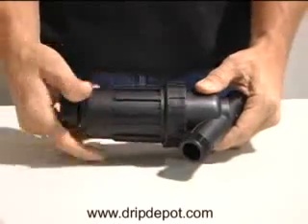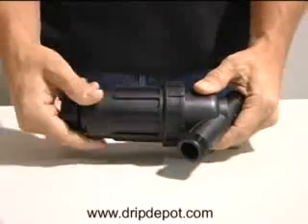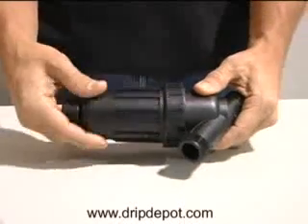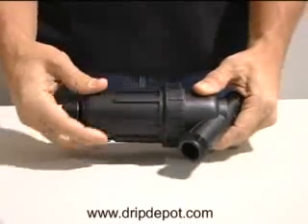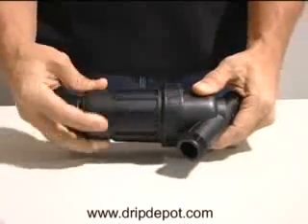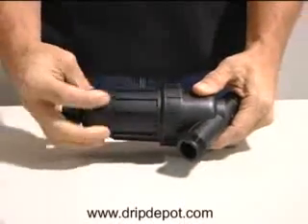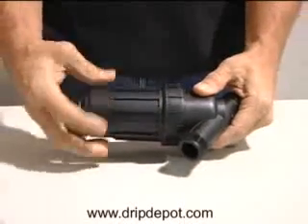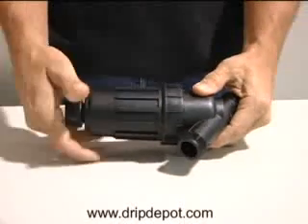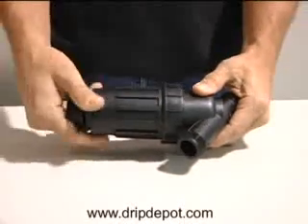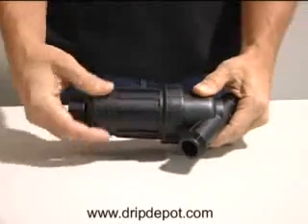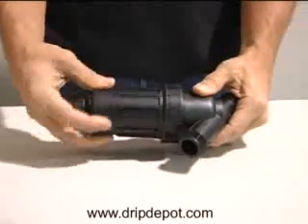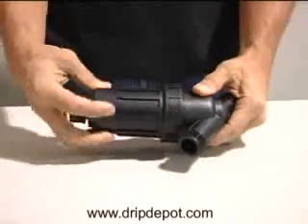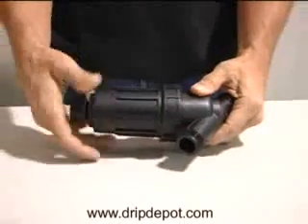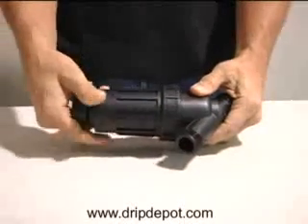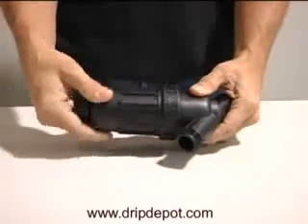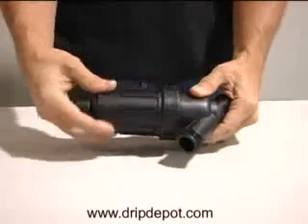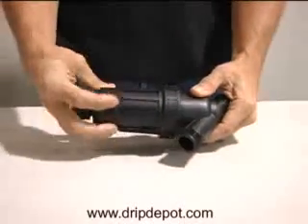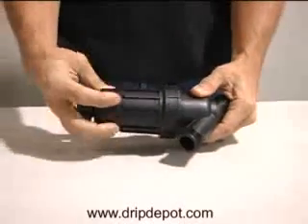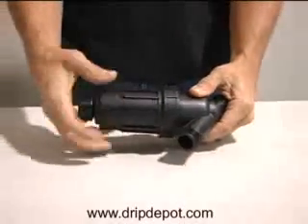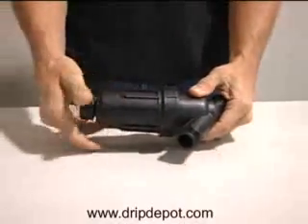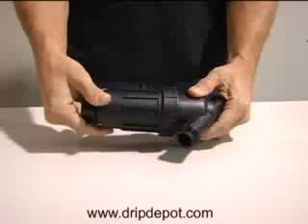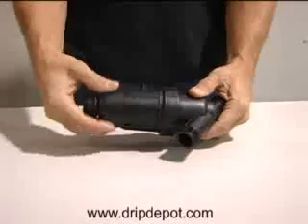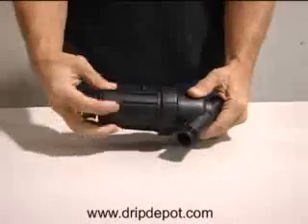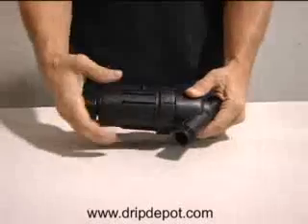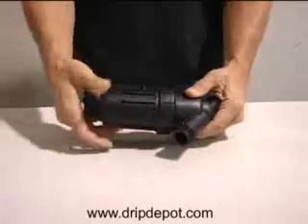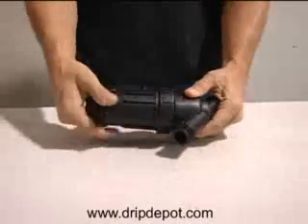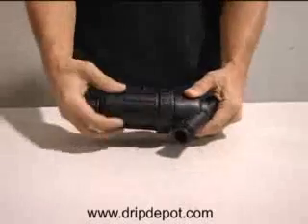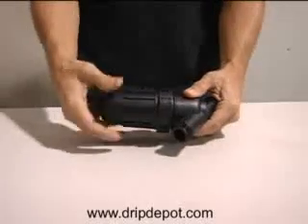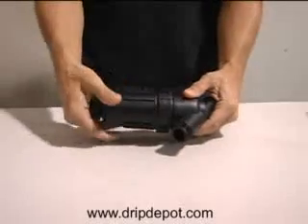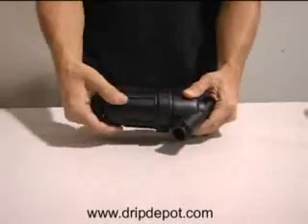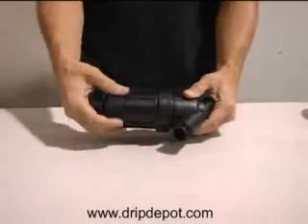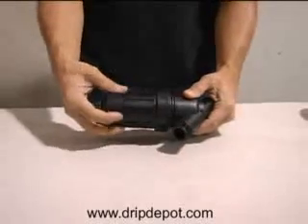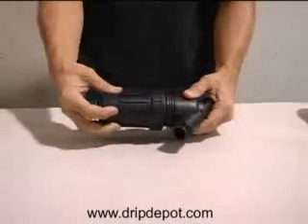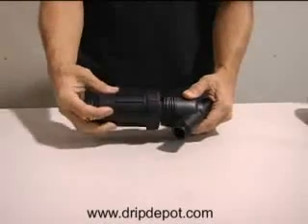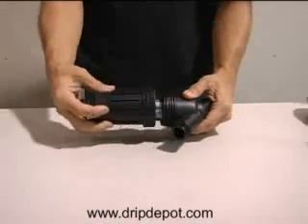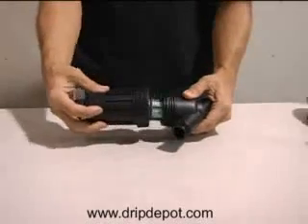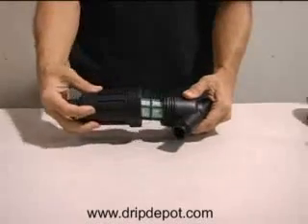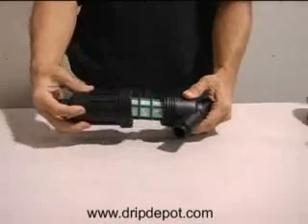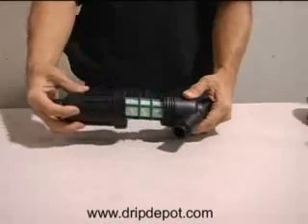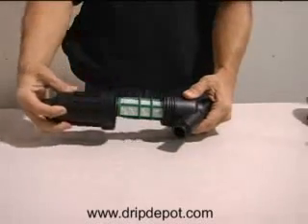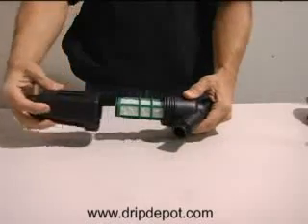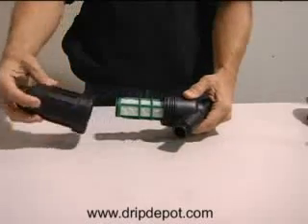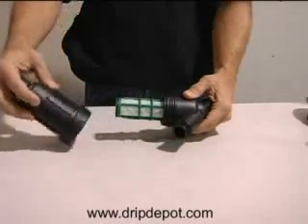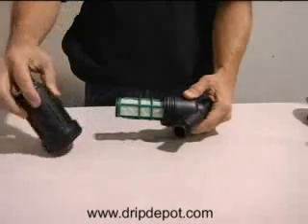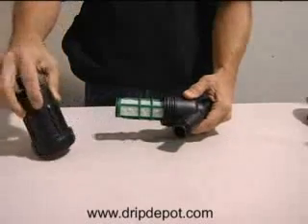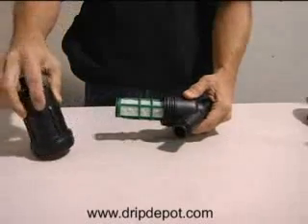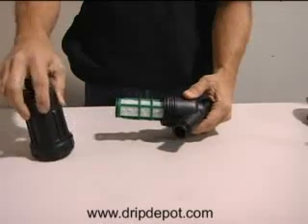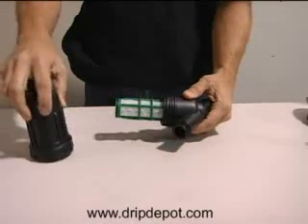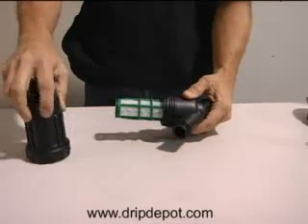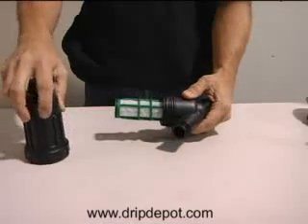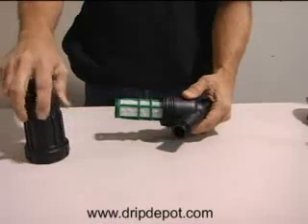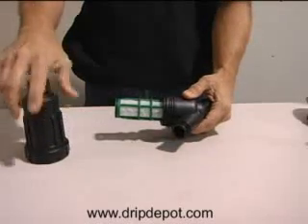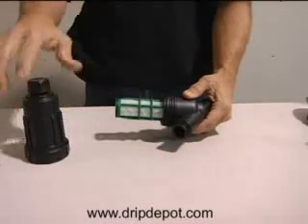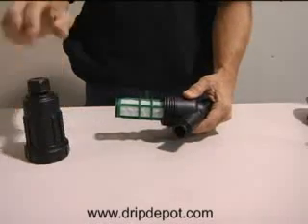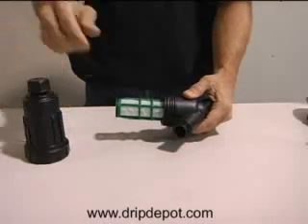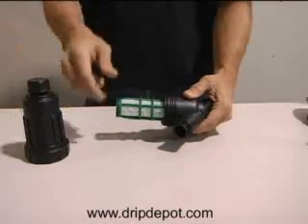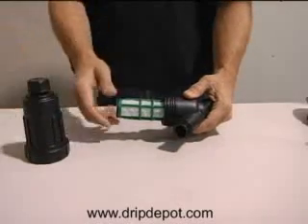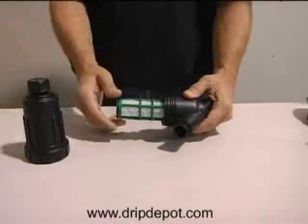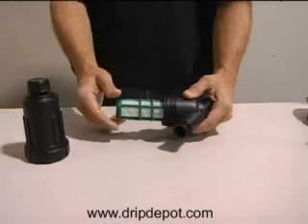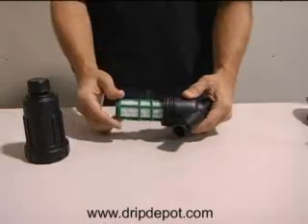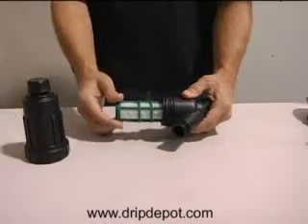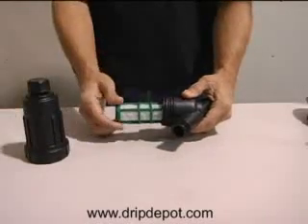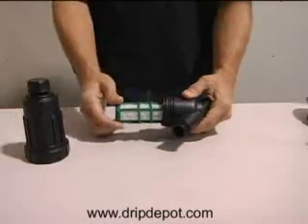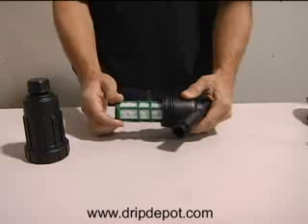This filter is normally used on the main feed from your utility service or pump when you are installing a manifold or valve system. You would place this filter before your manifold to filter out contaminants.